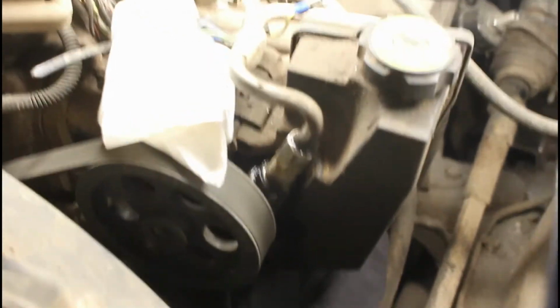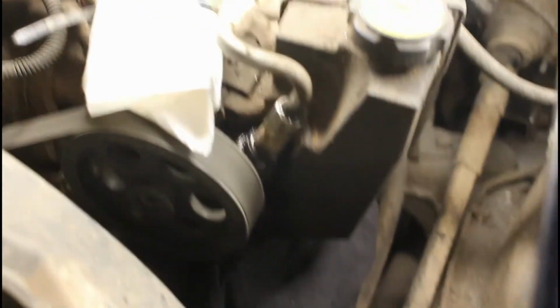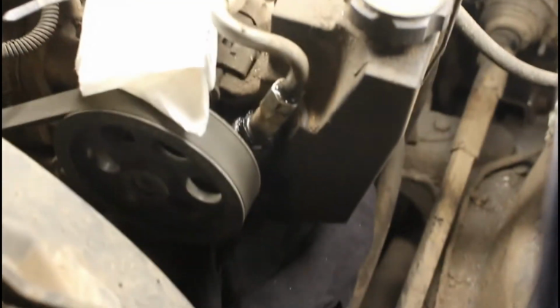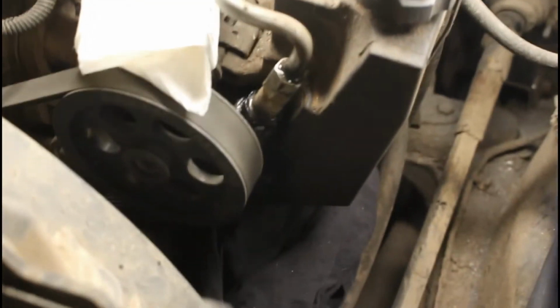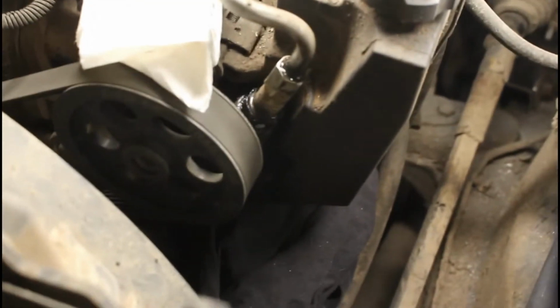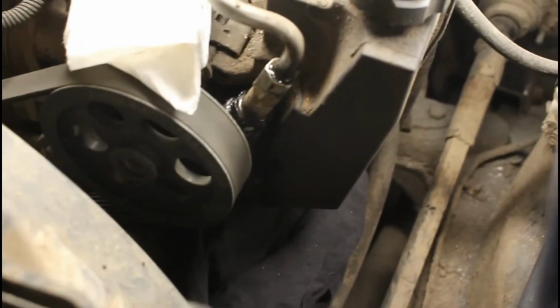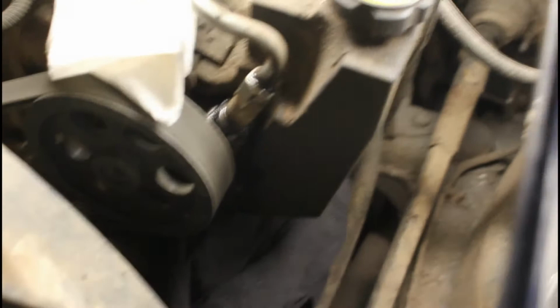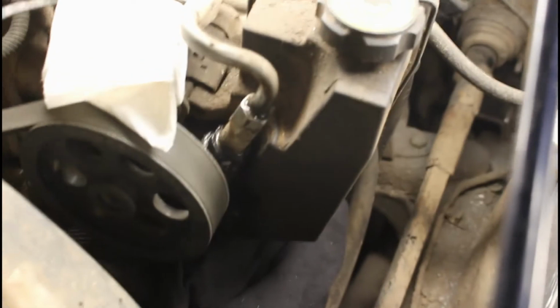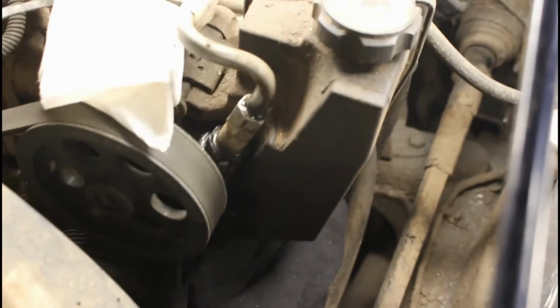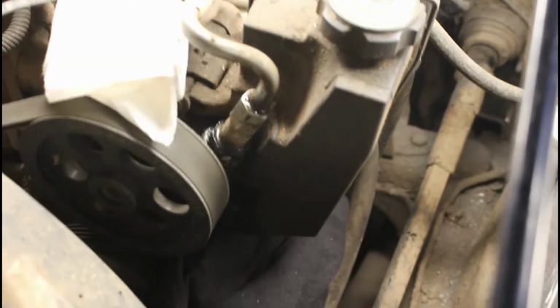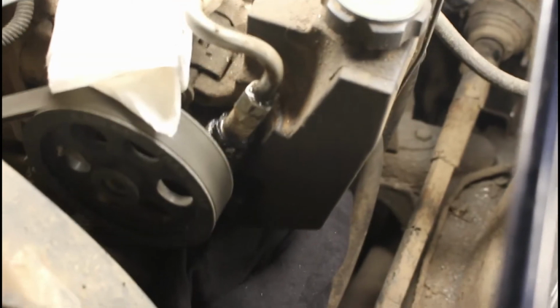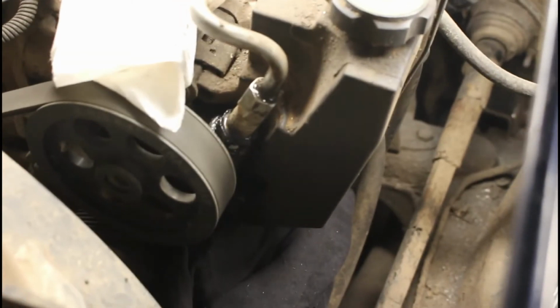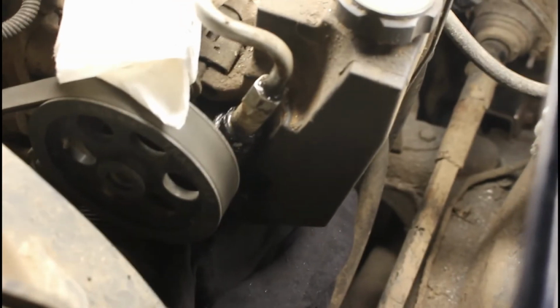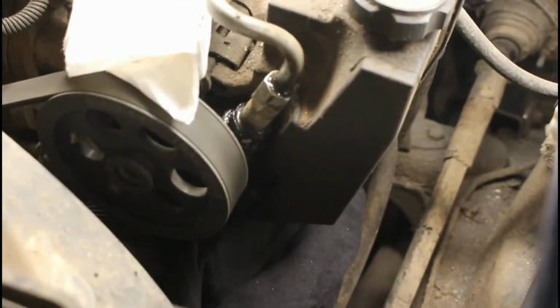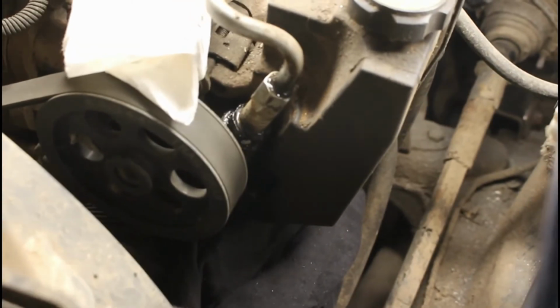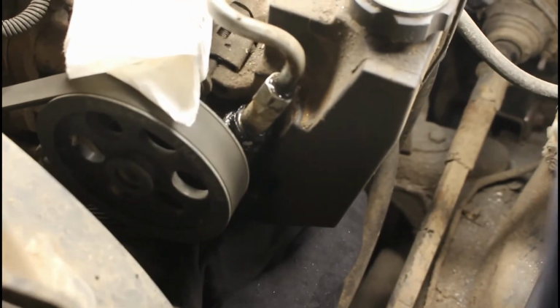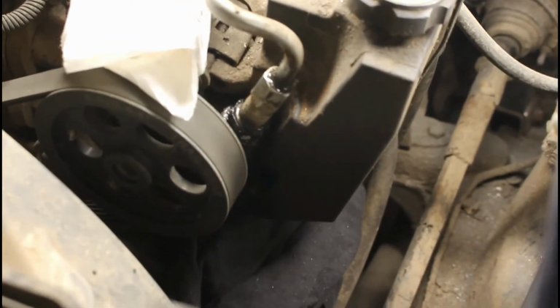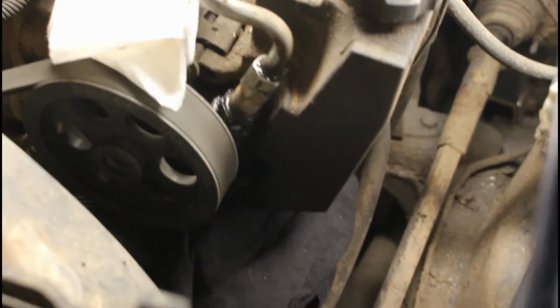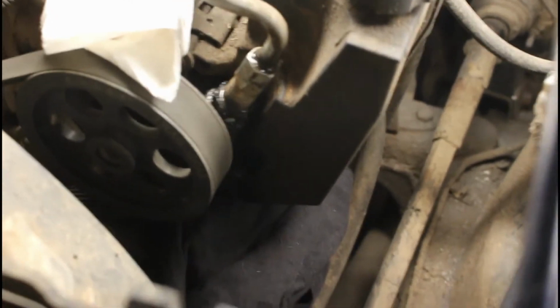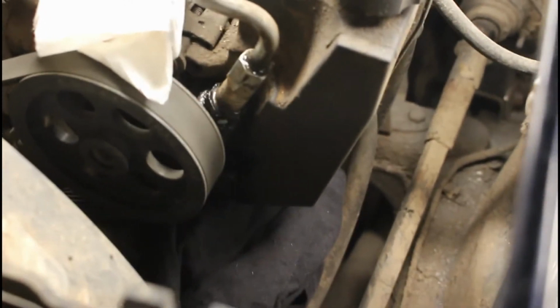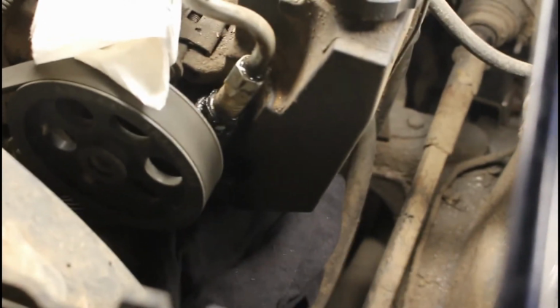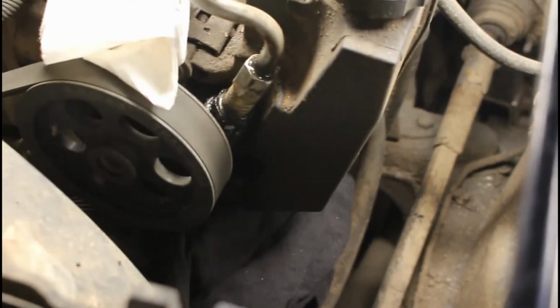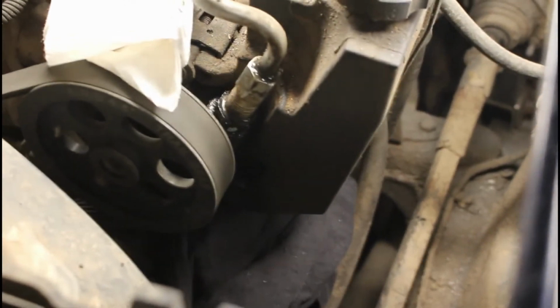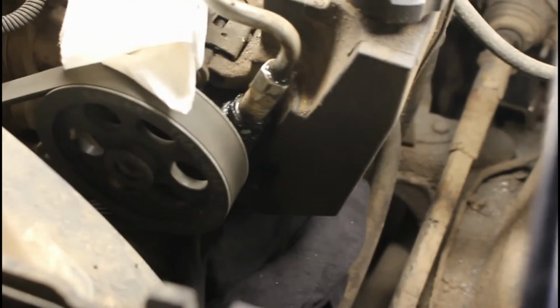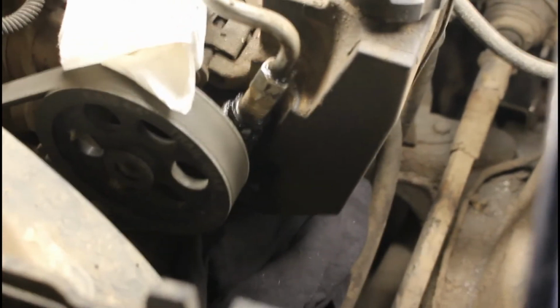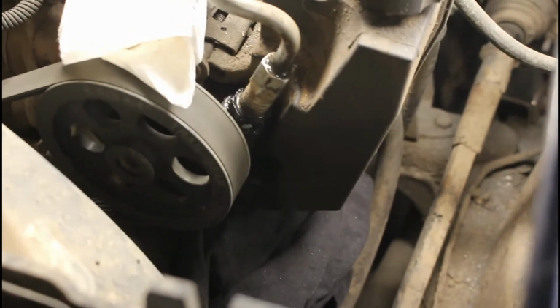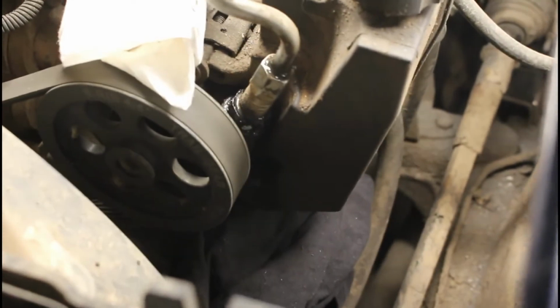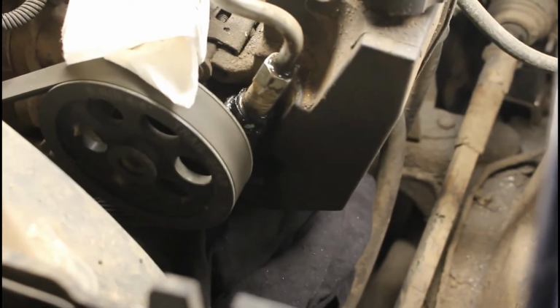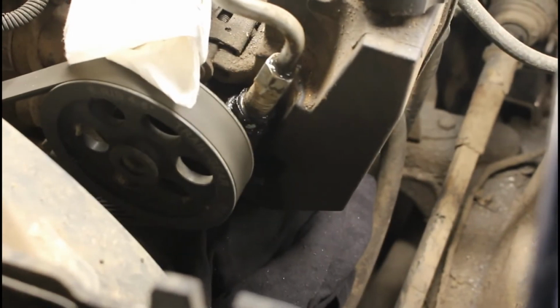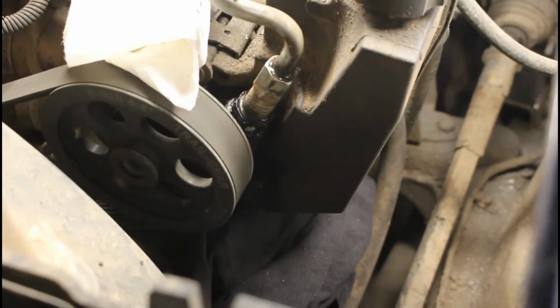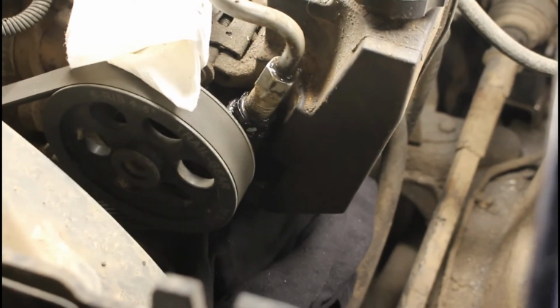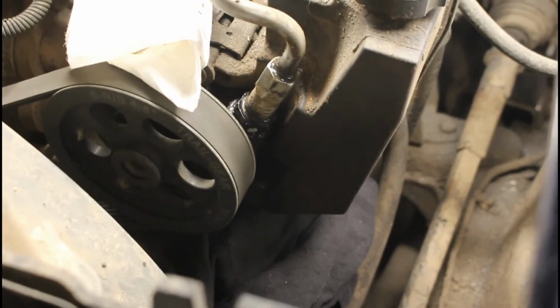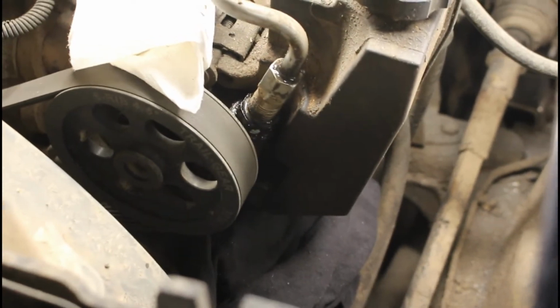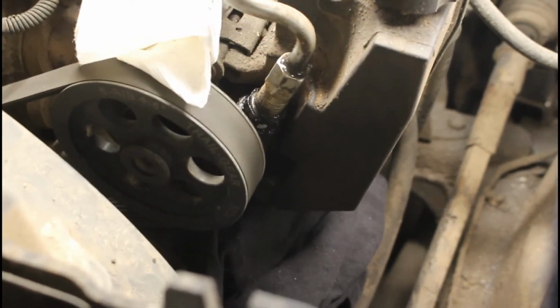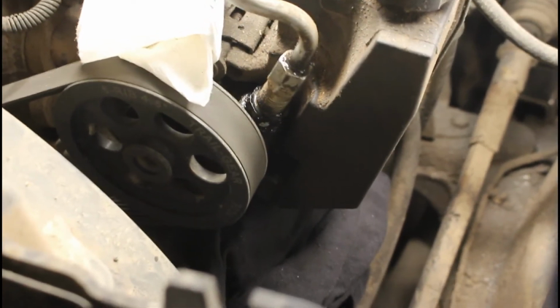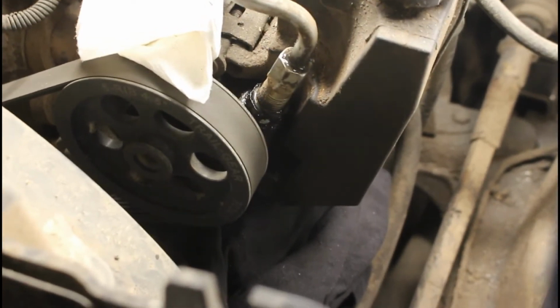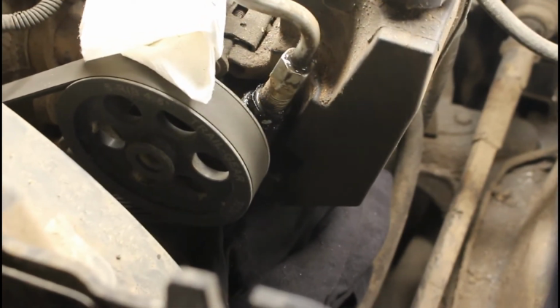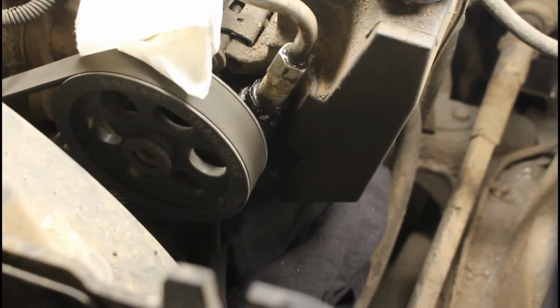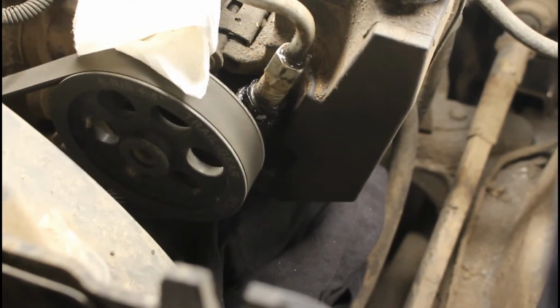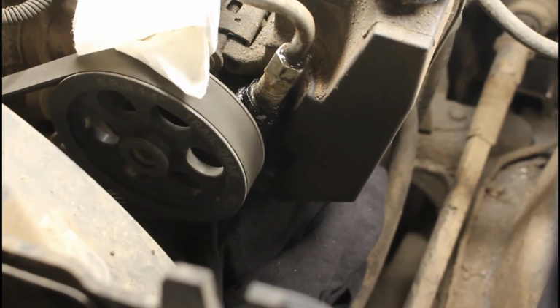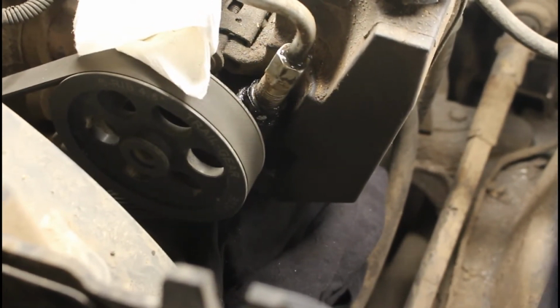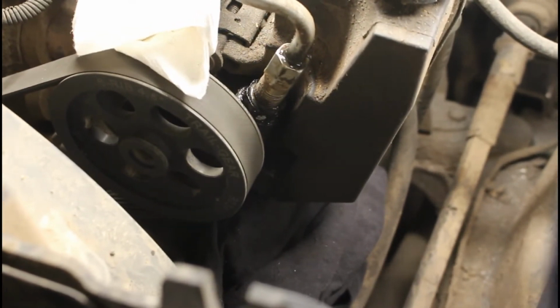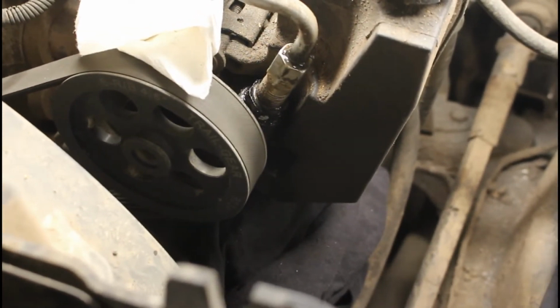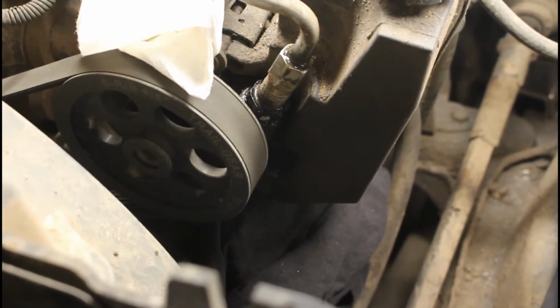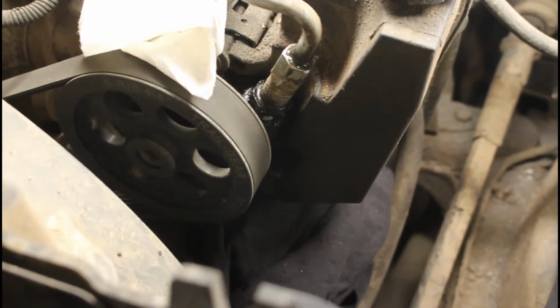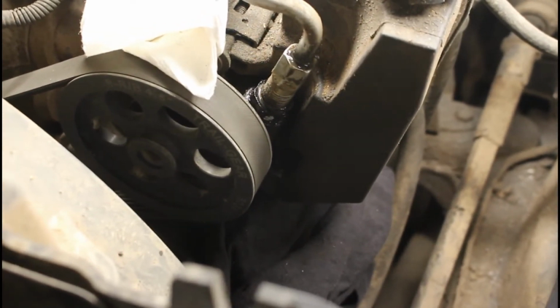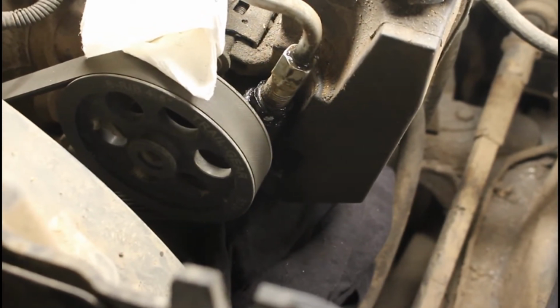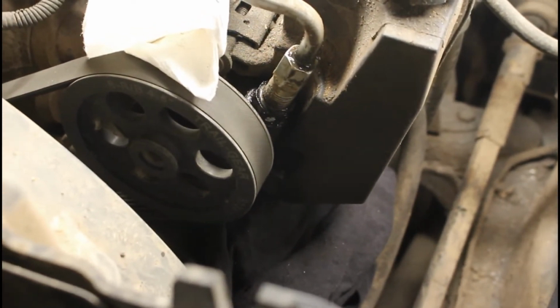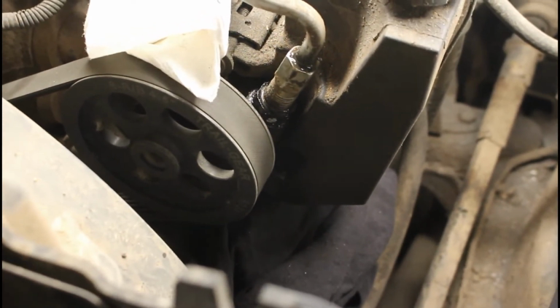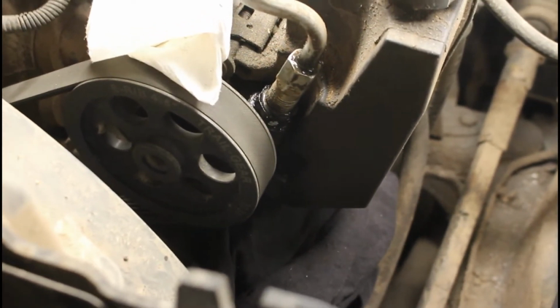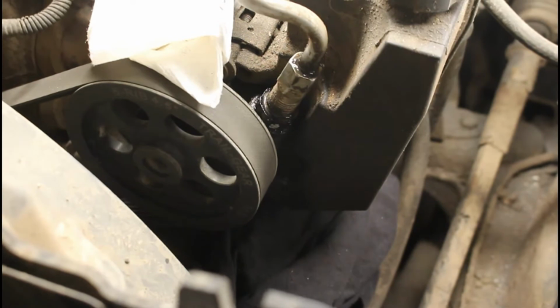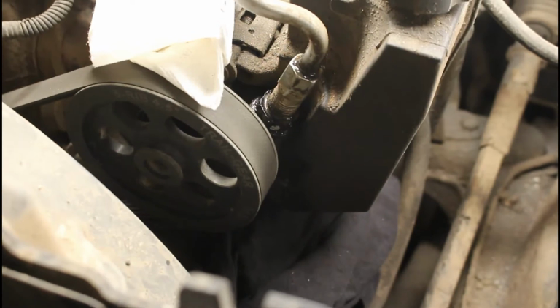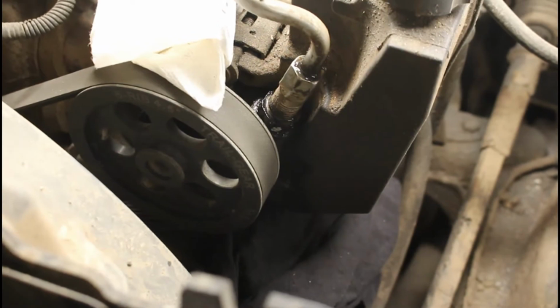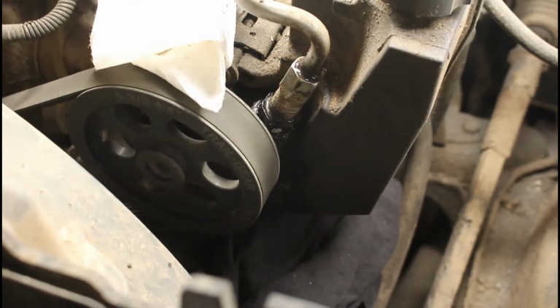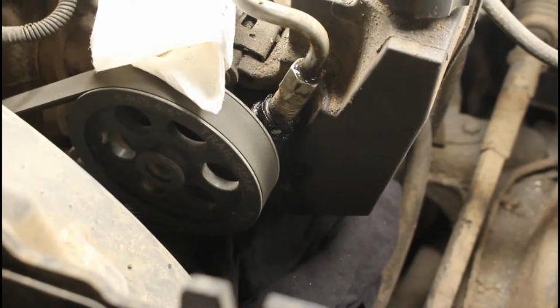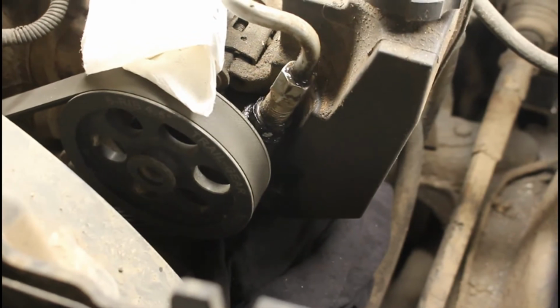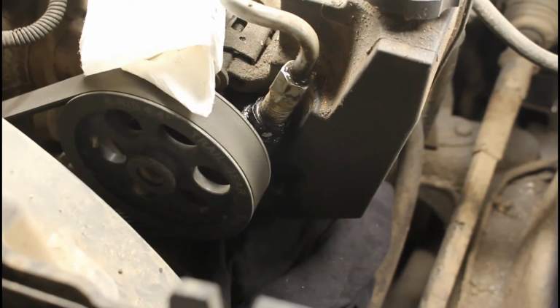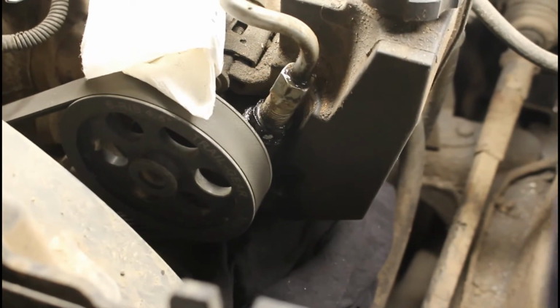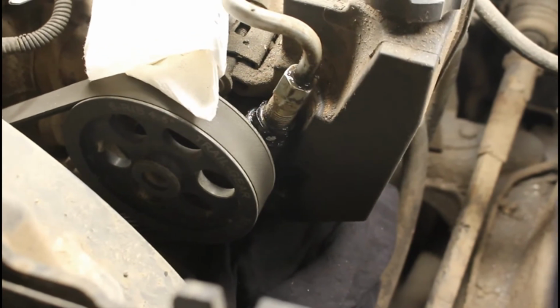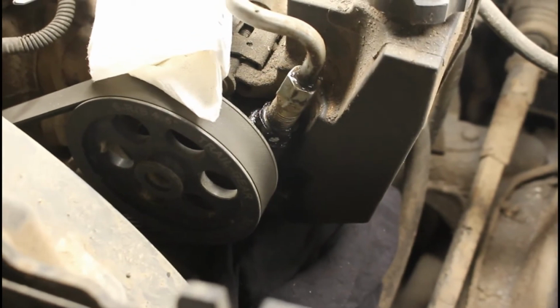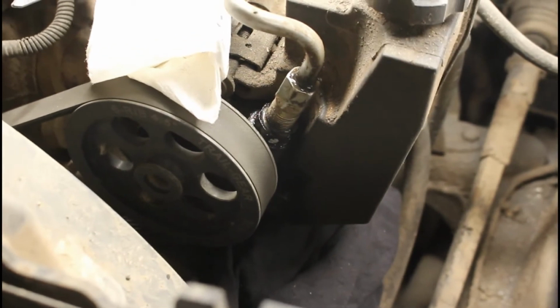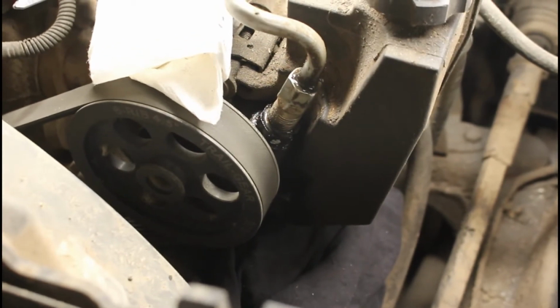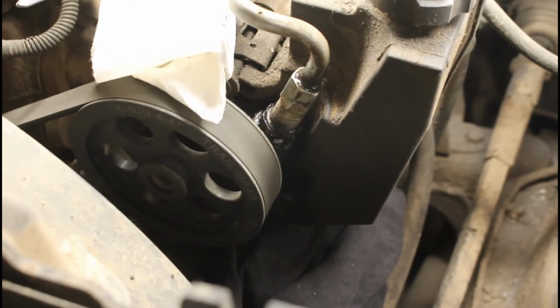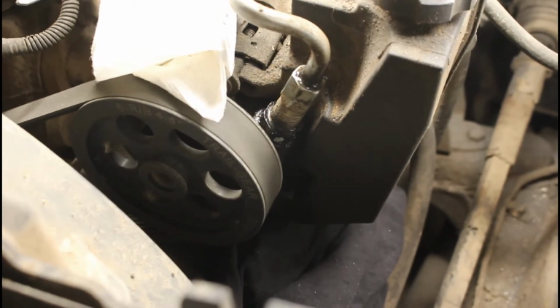So I'm going to pull that restrictor out, I'm going to port it out just a little bit, get some more flow through there, and hopefully that should make it better.